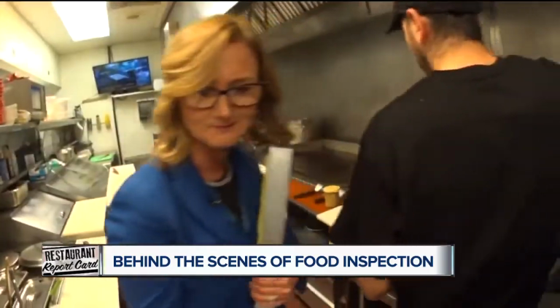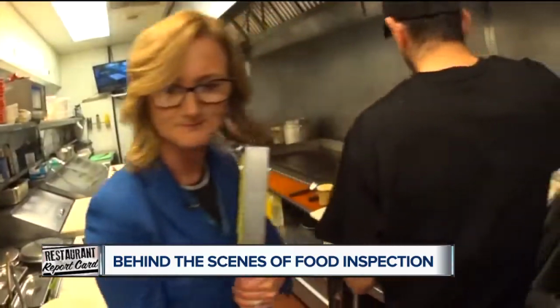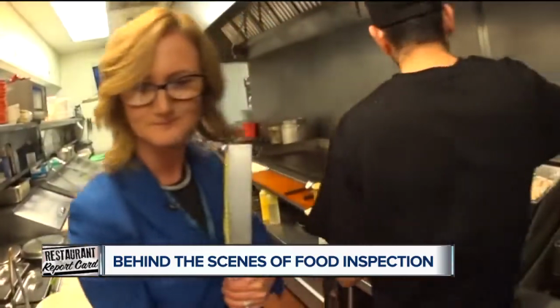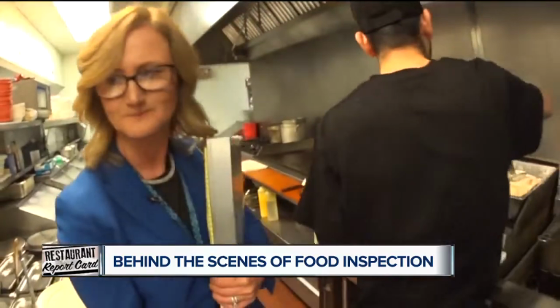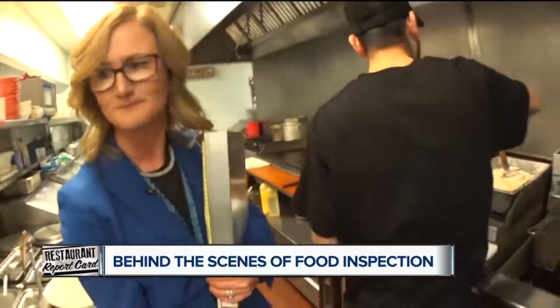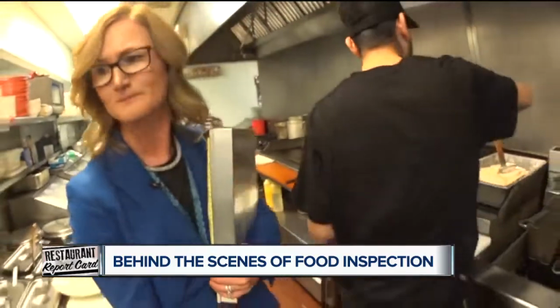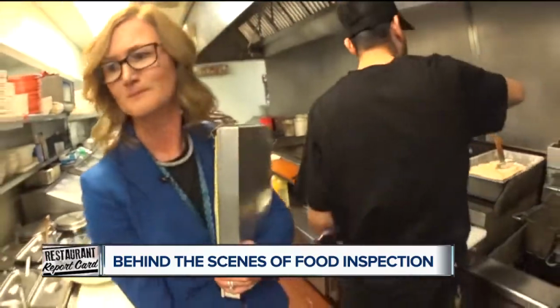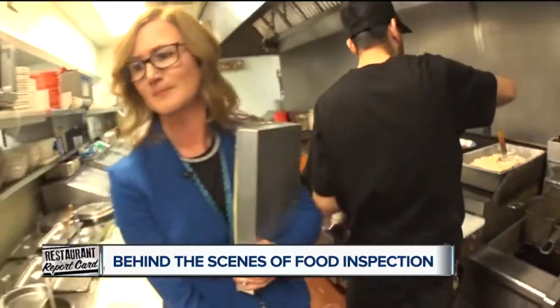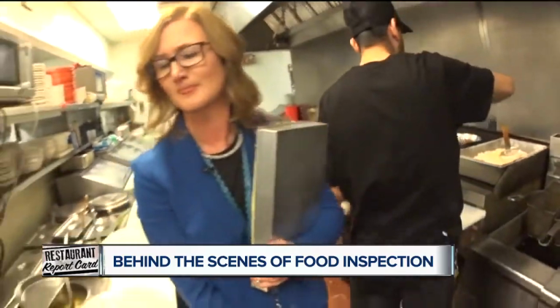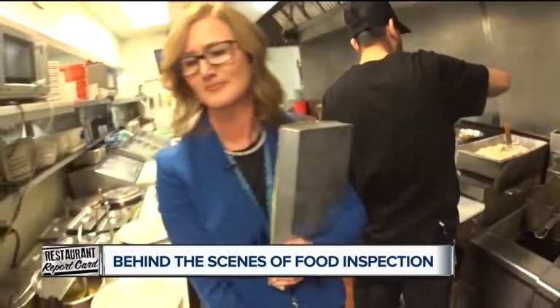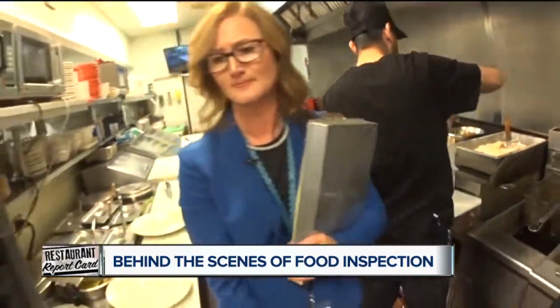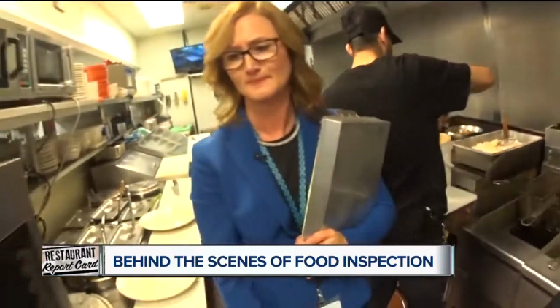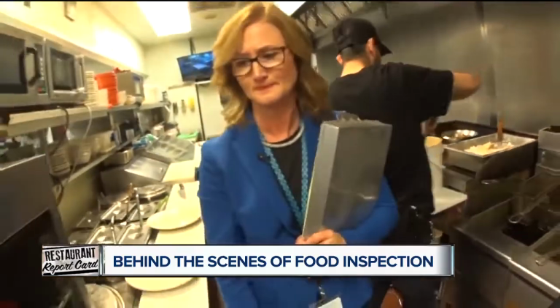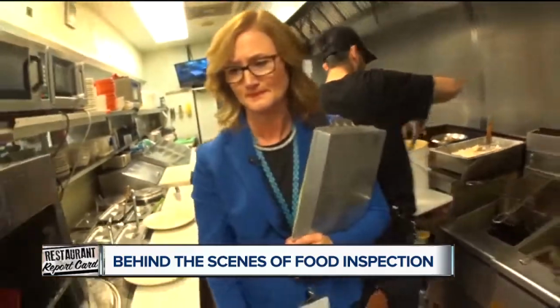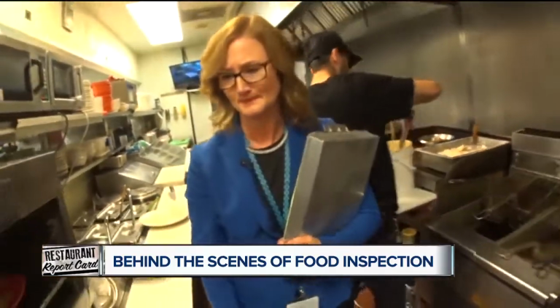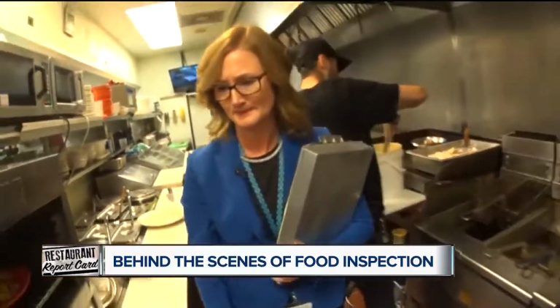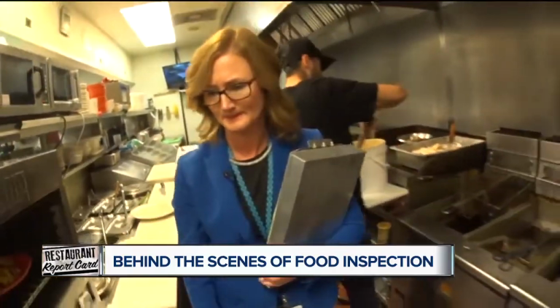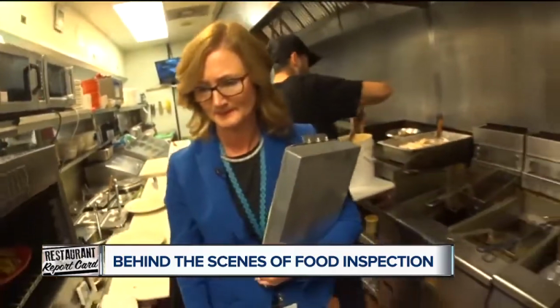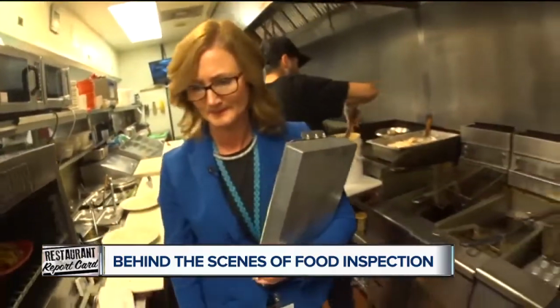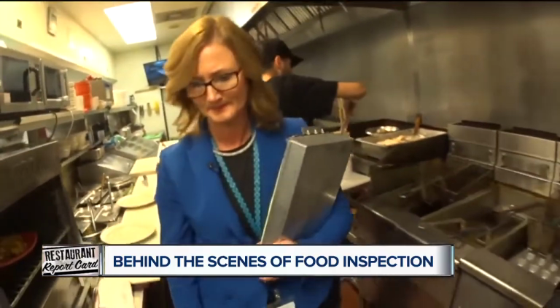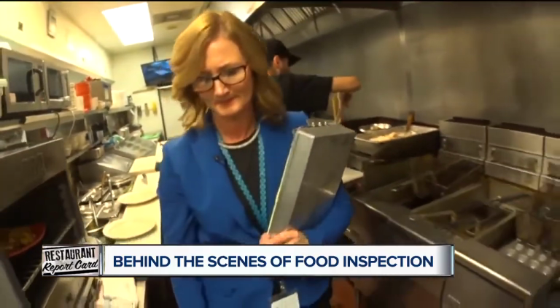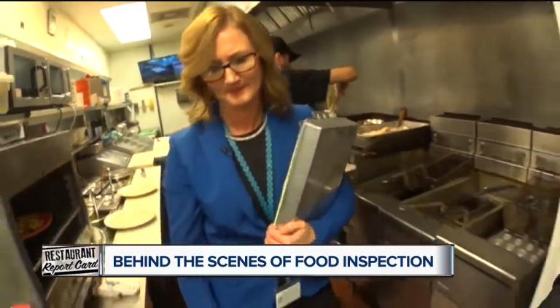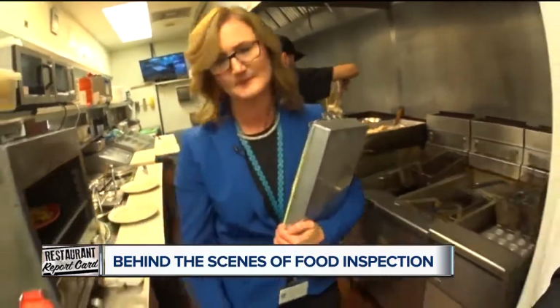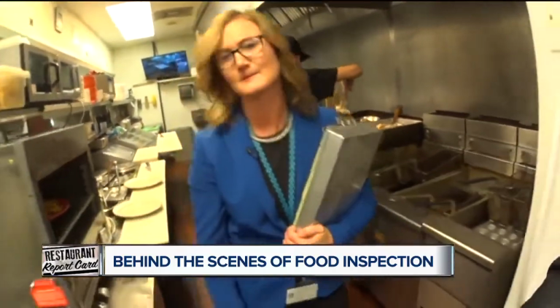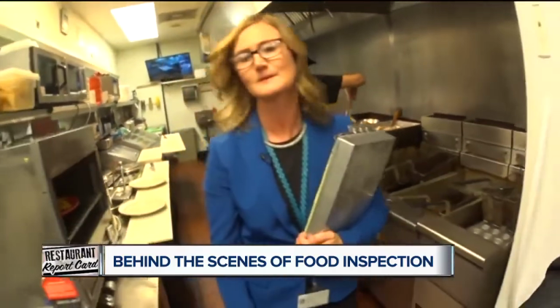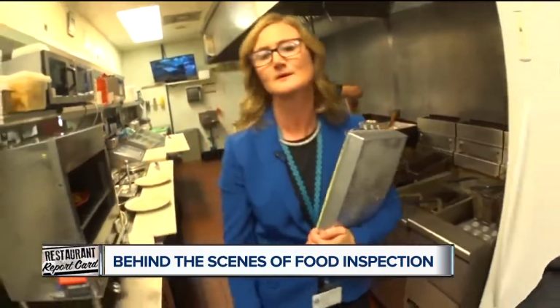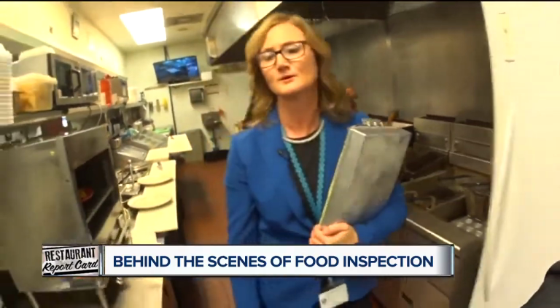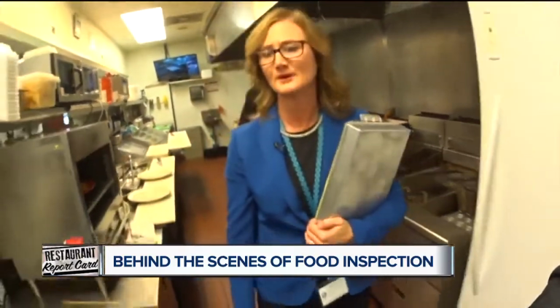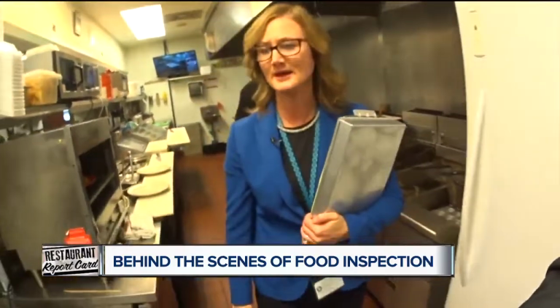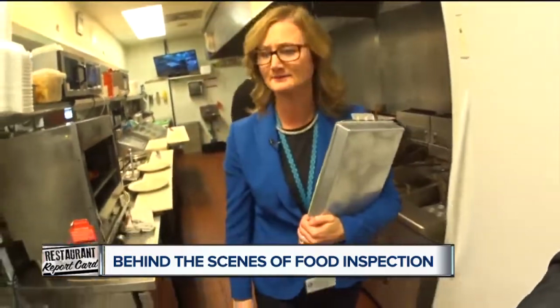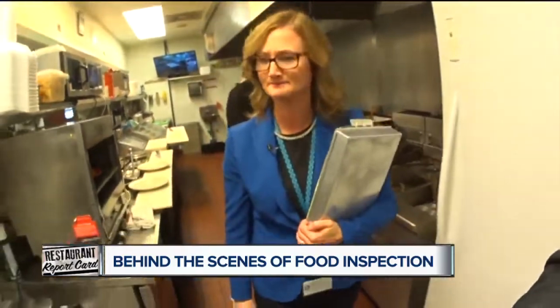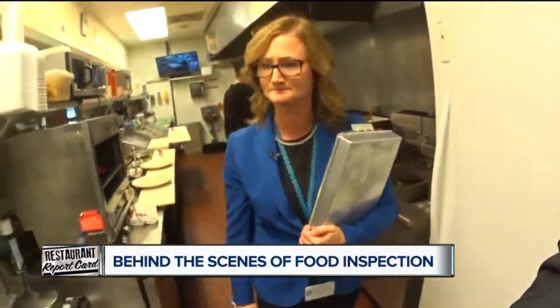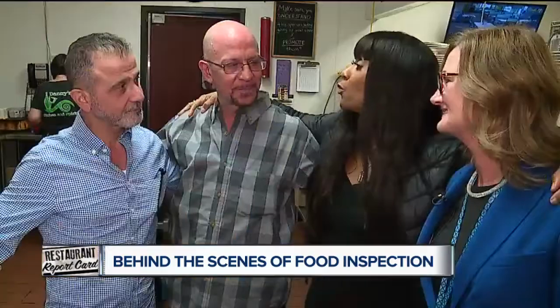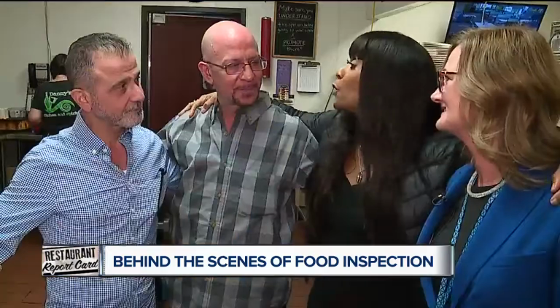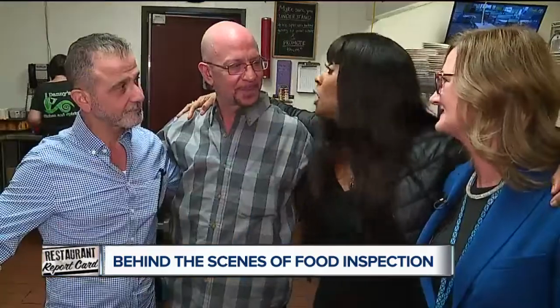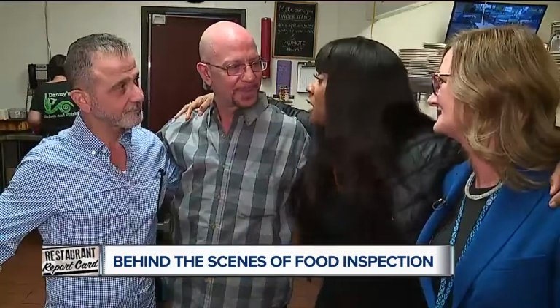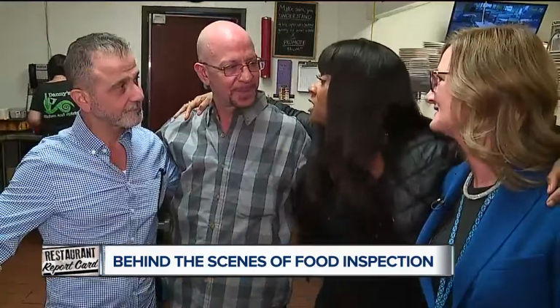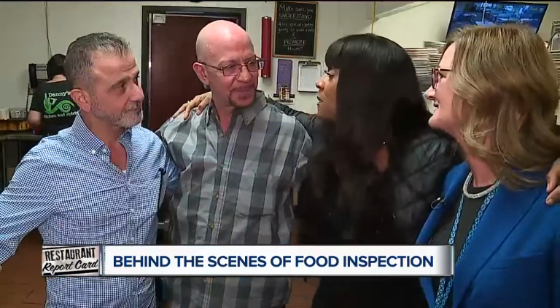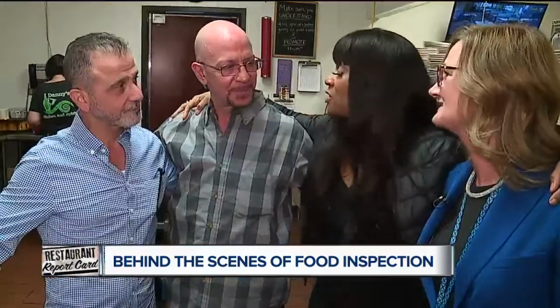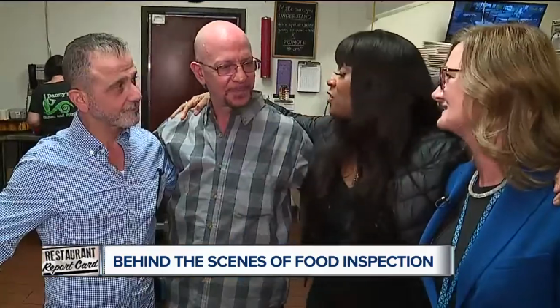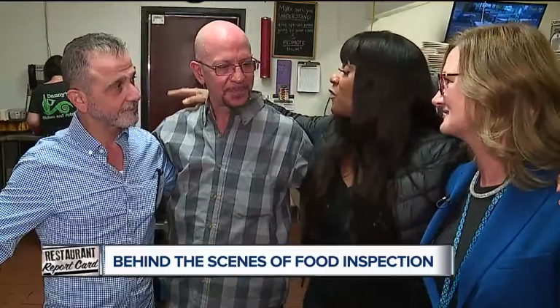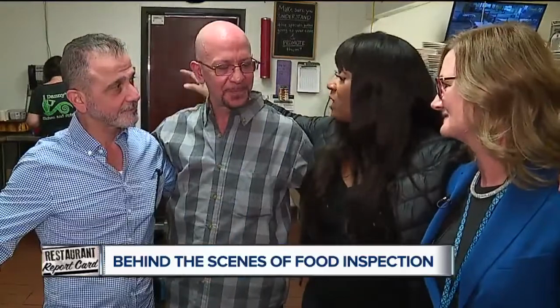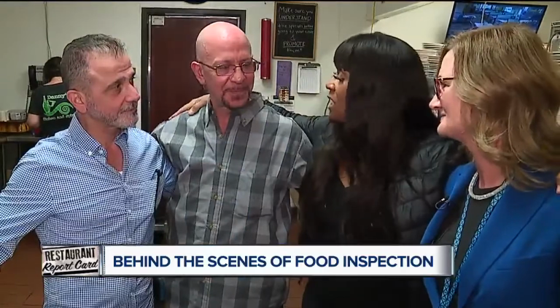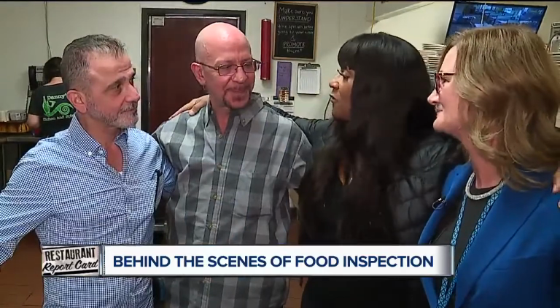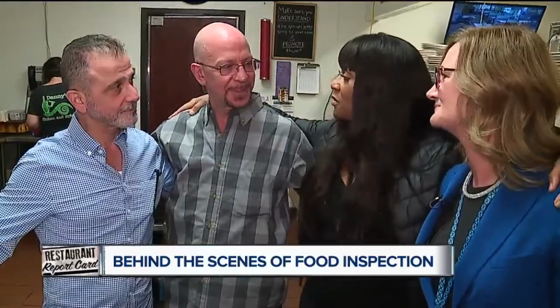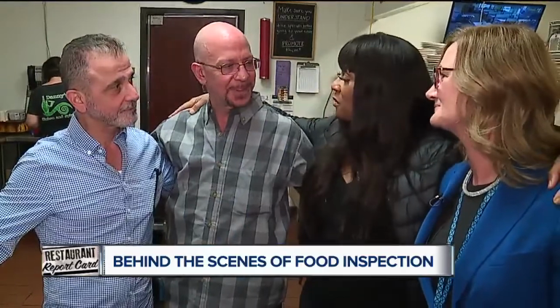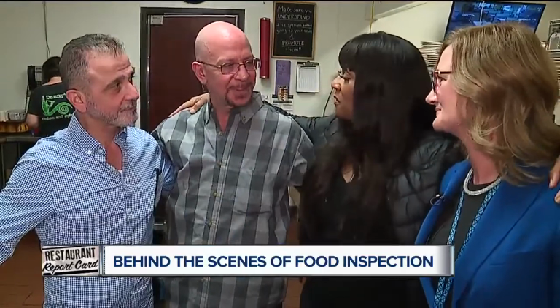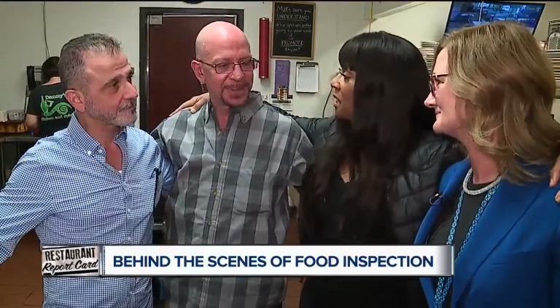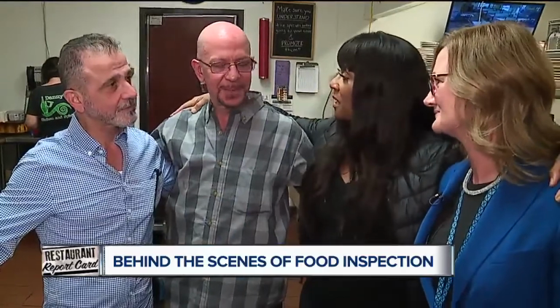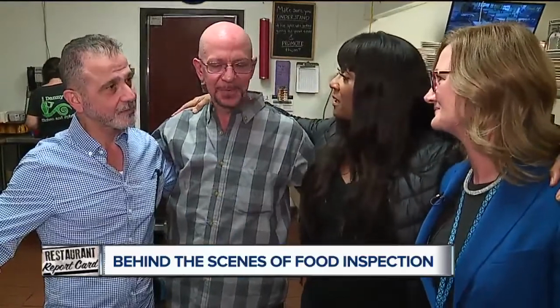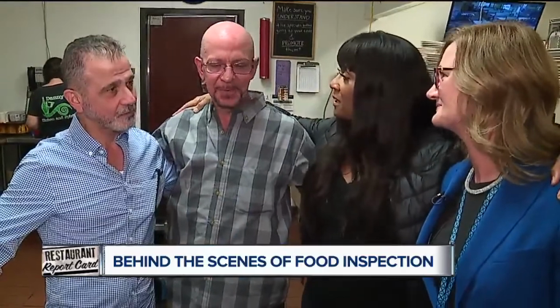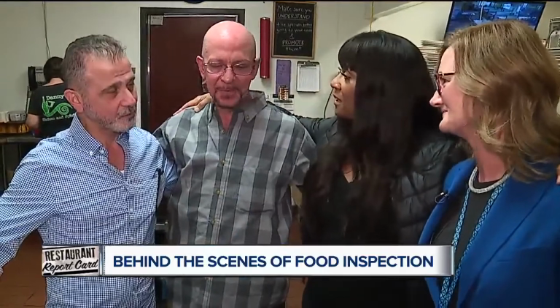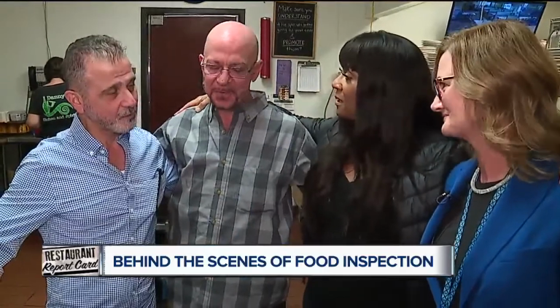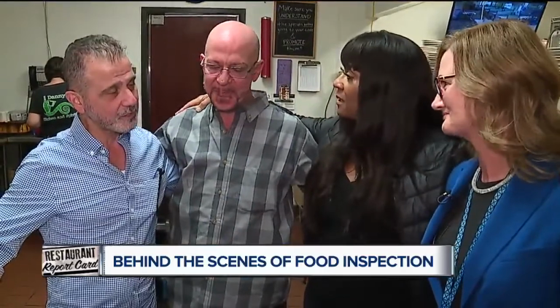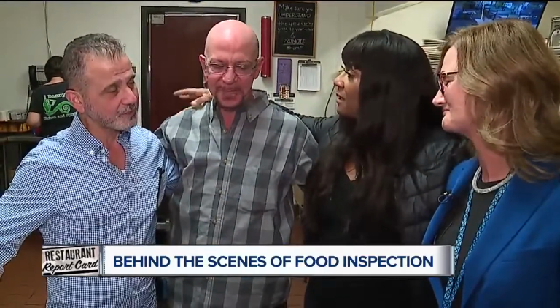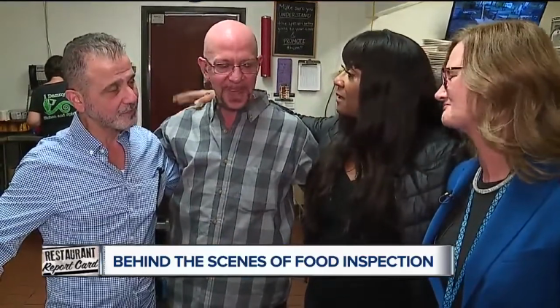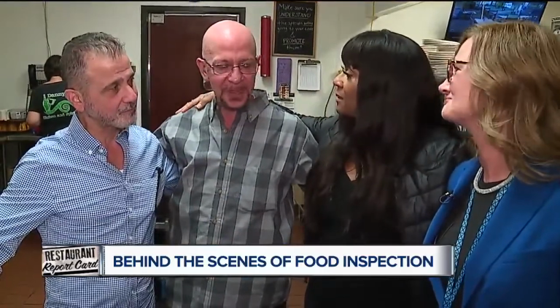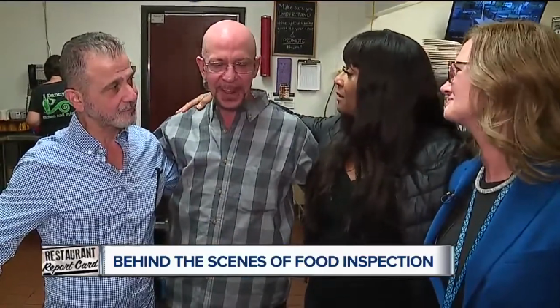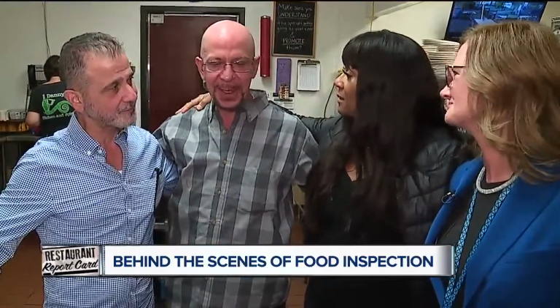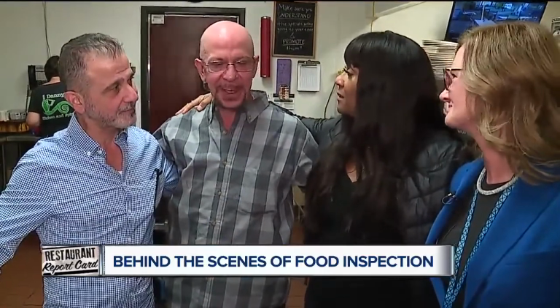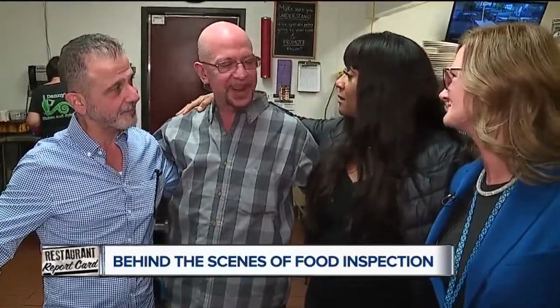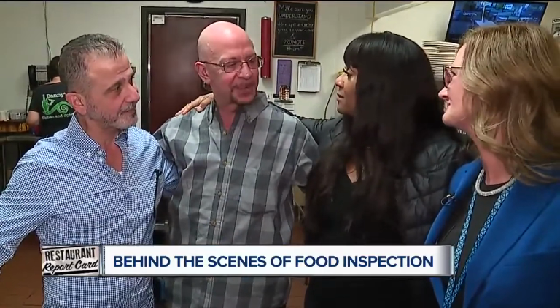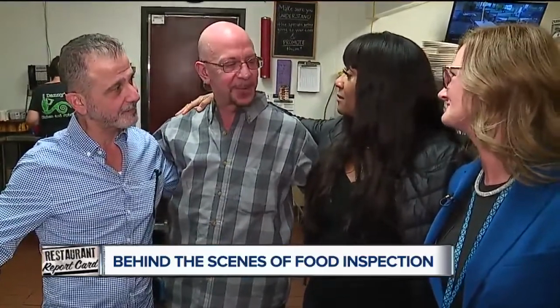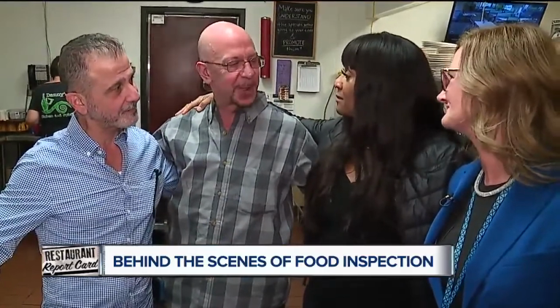We wanted to follow along on a real inspection, and these two agreed. As Danny put it: "I have nothing to hide, that's why."